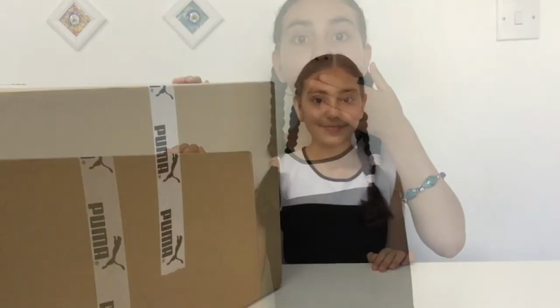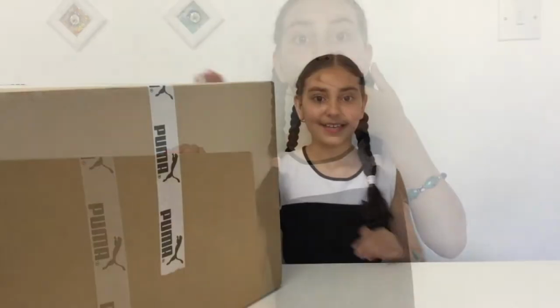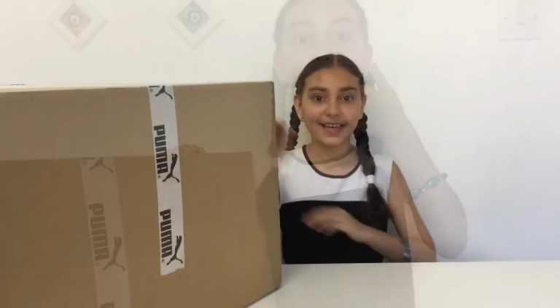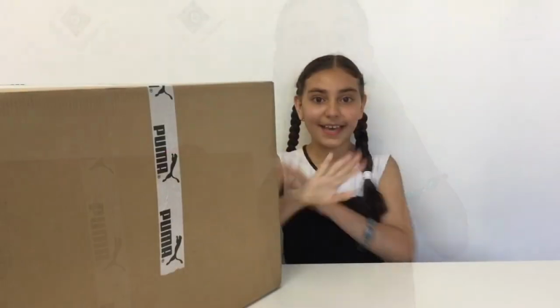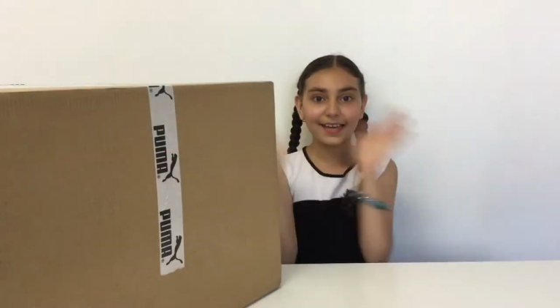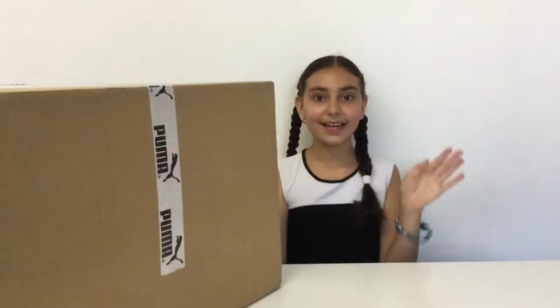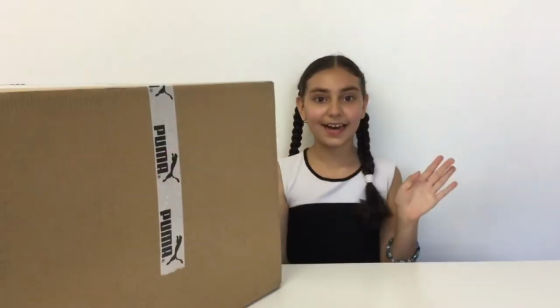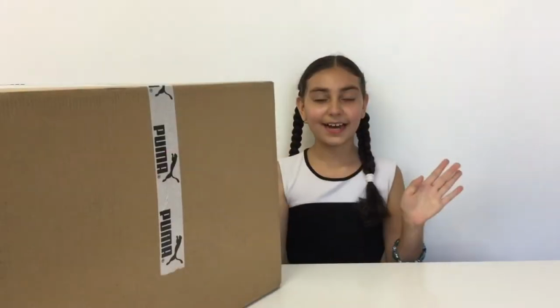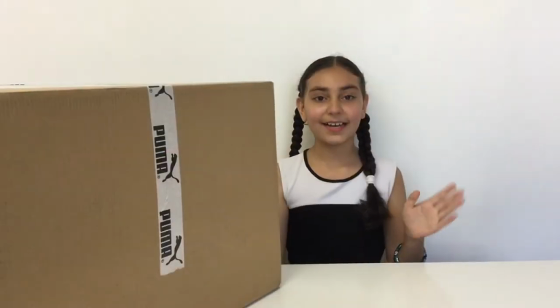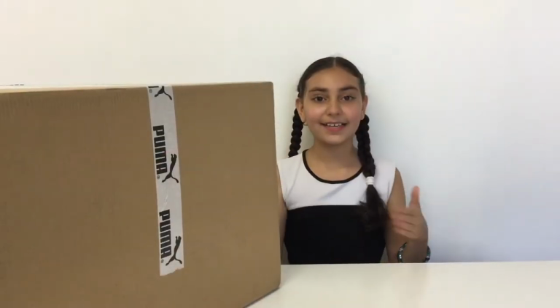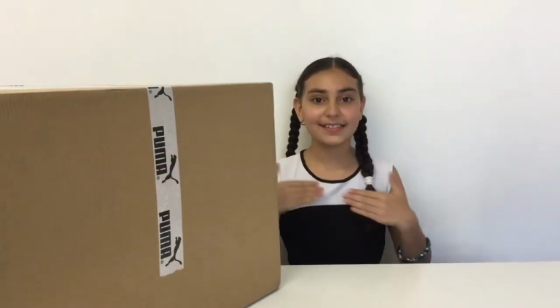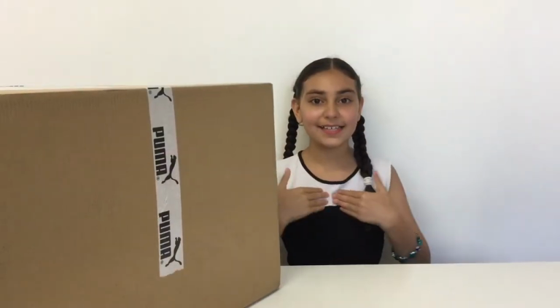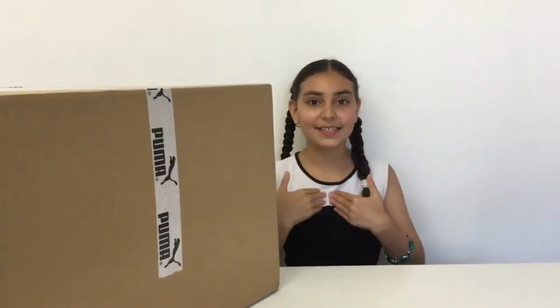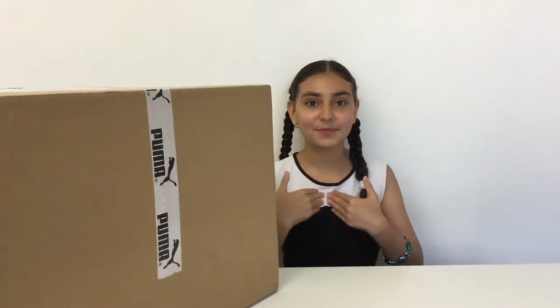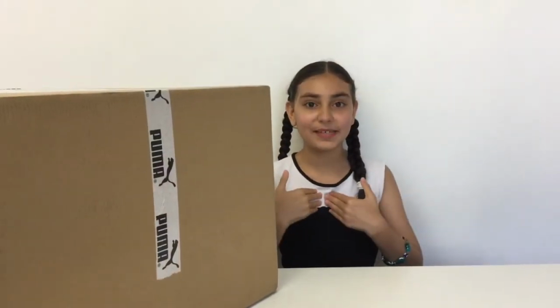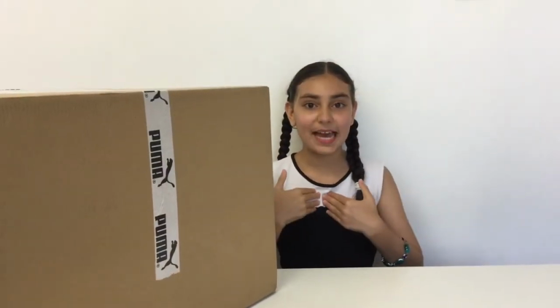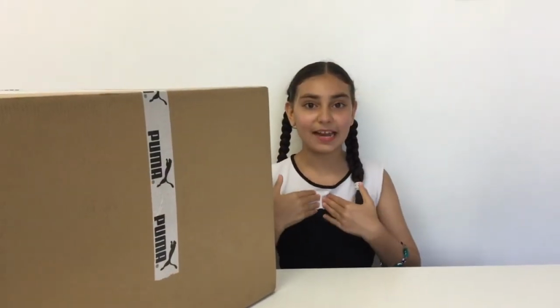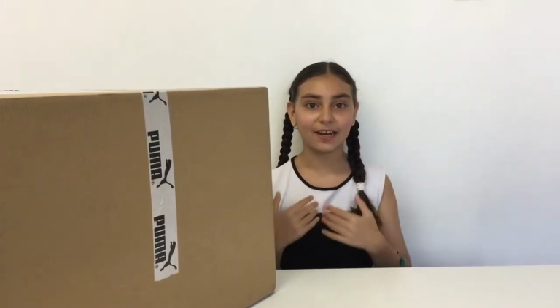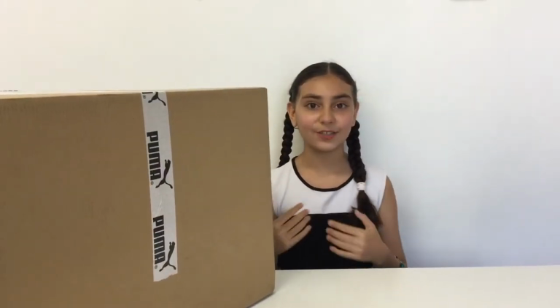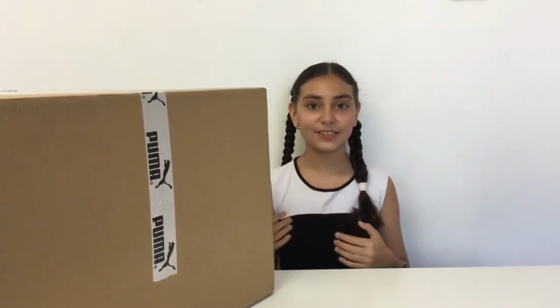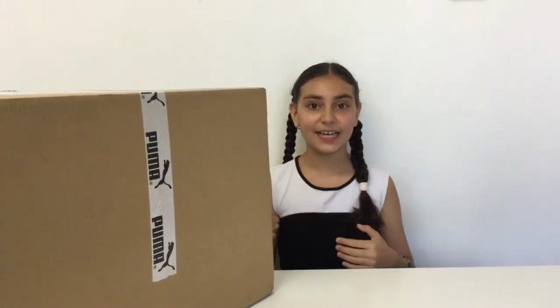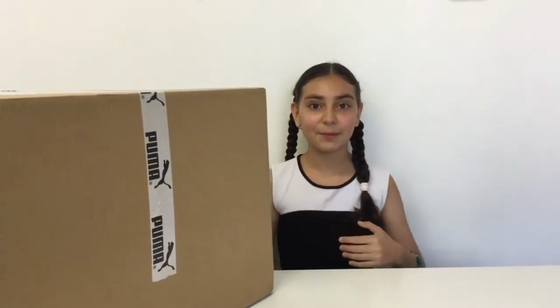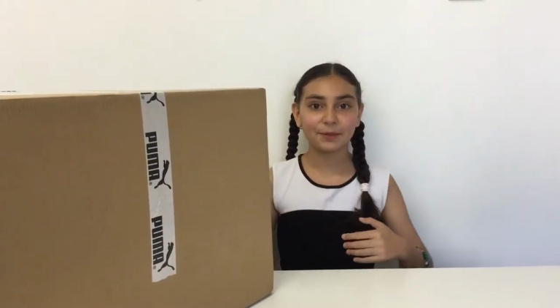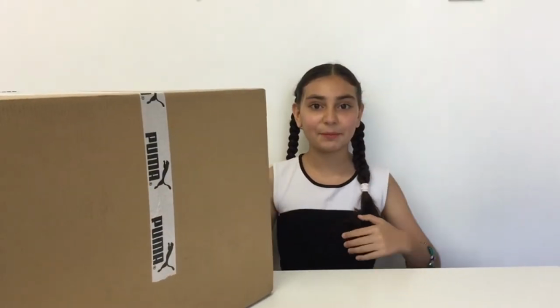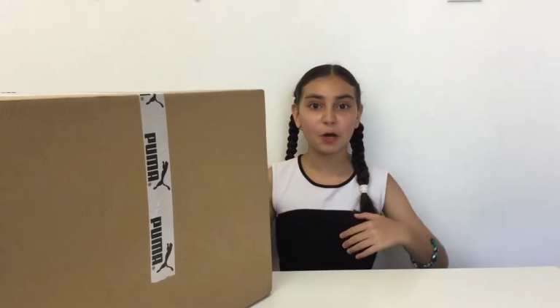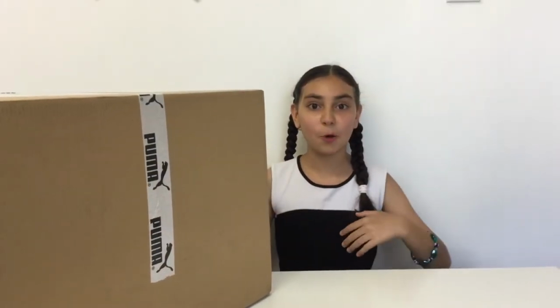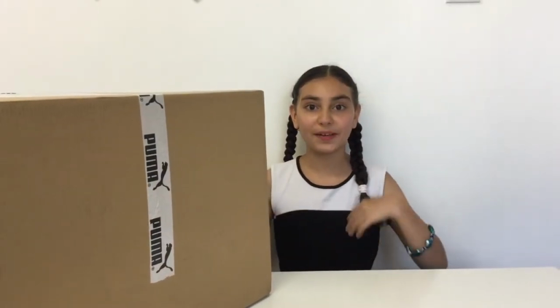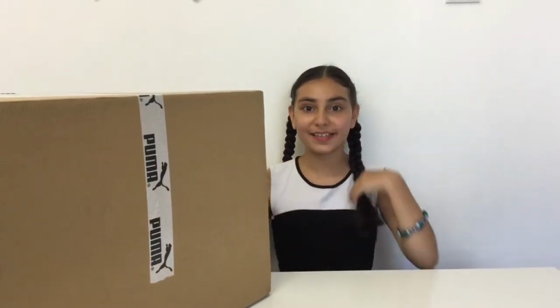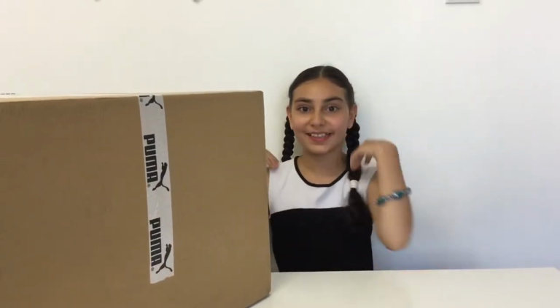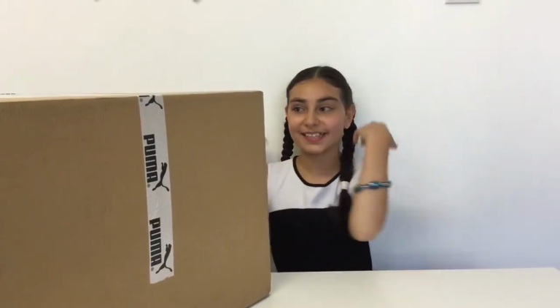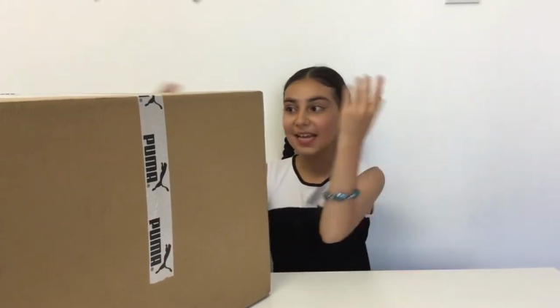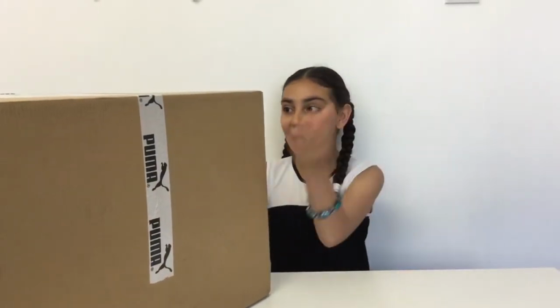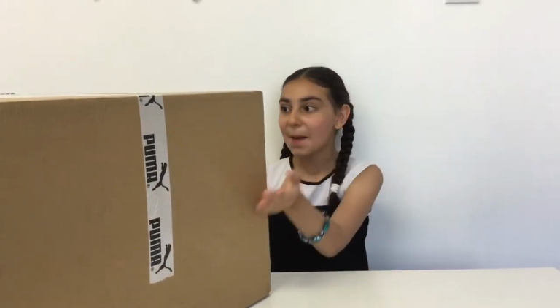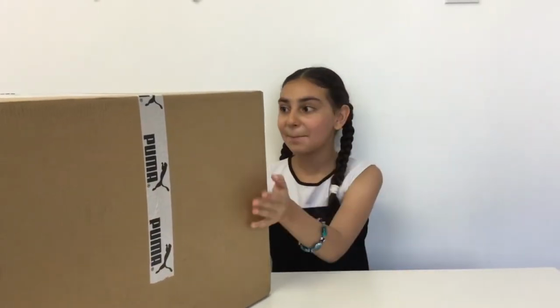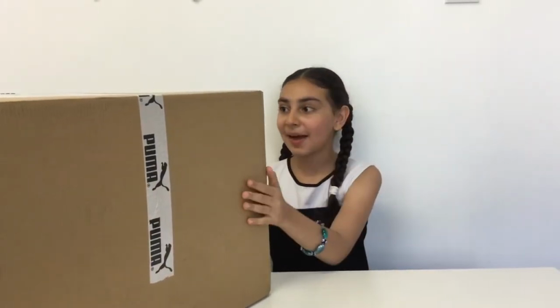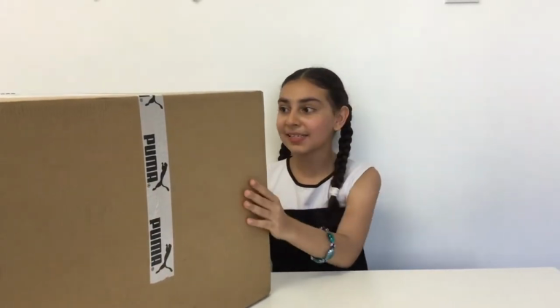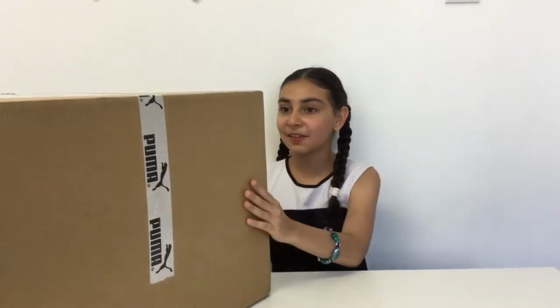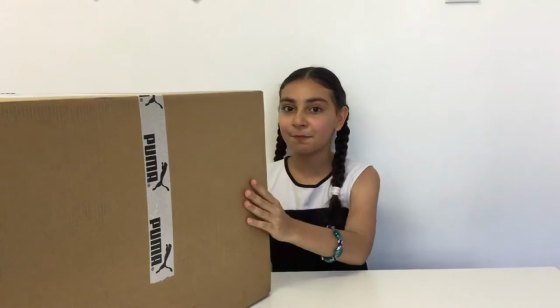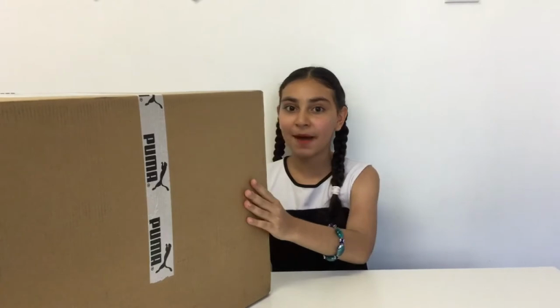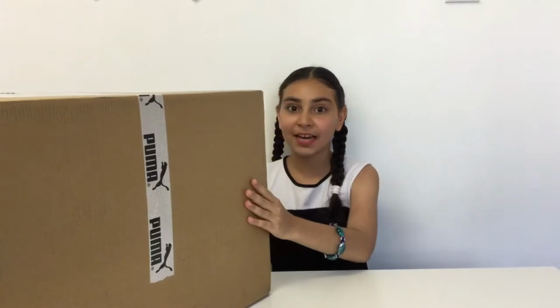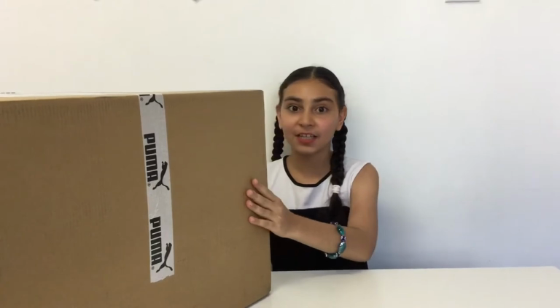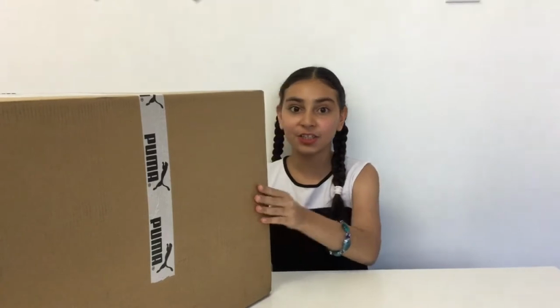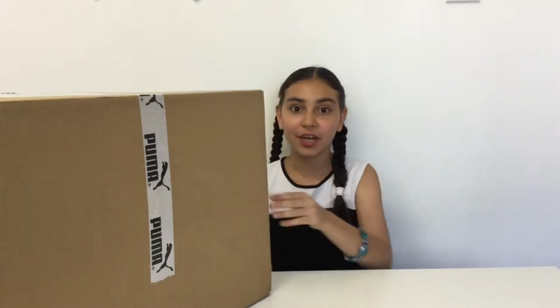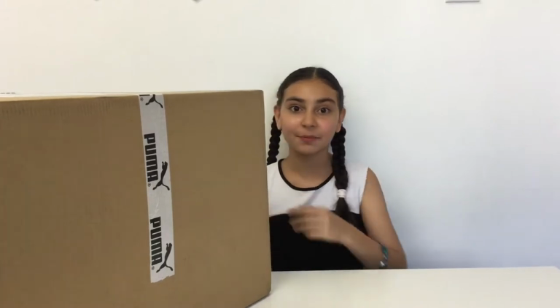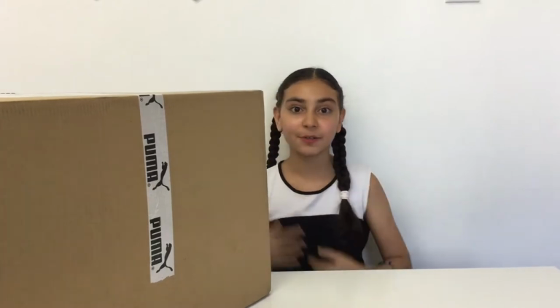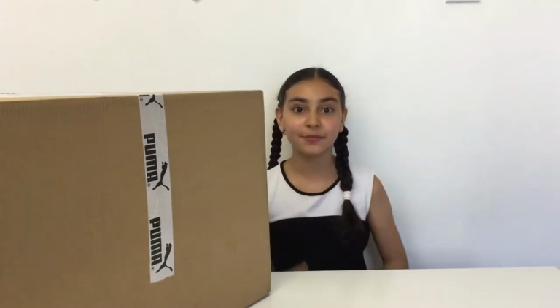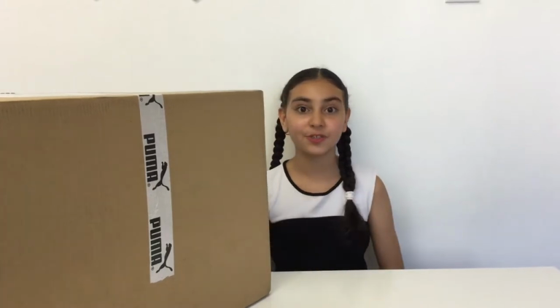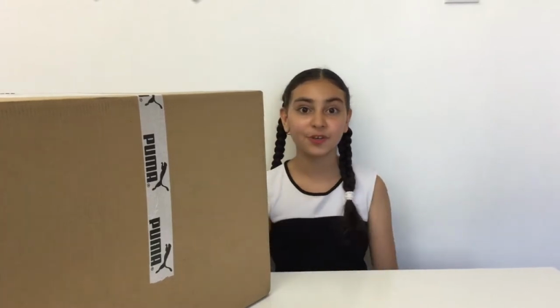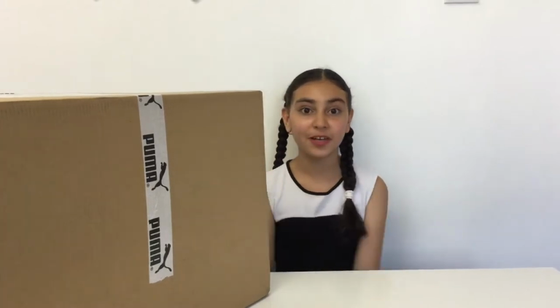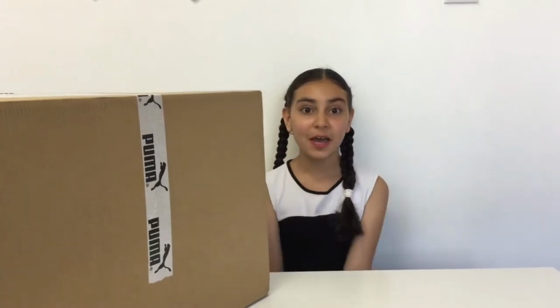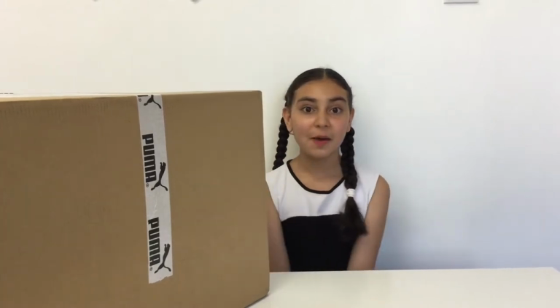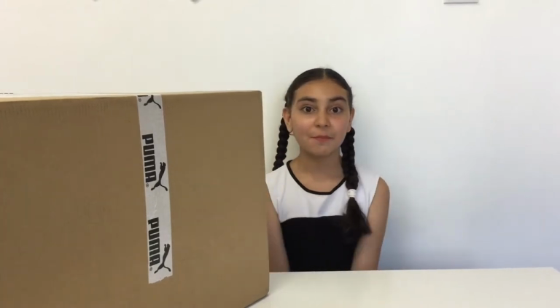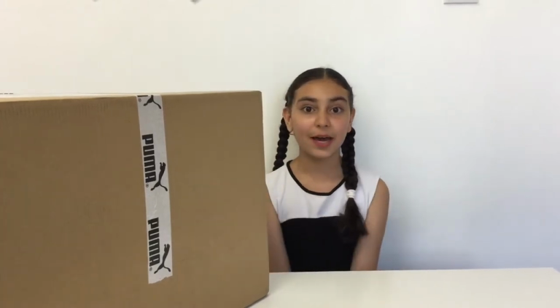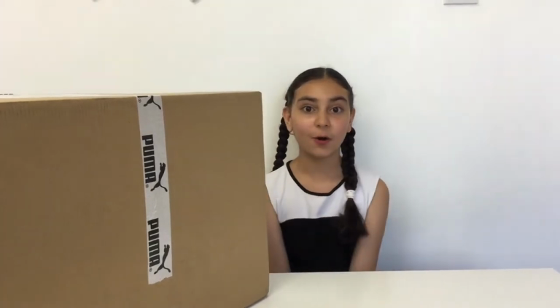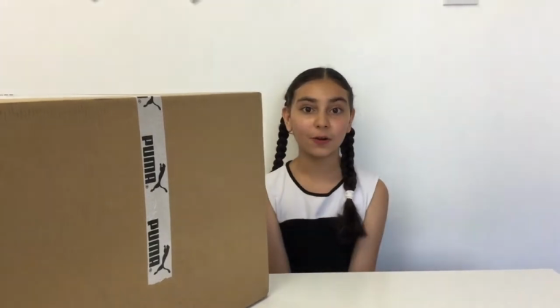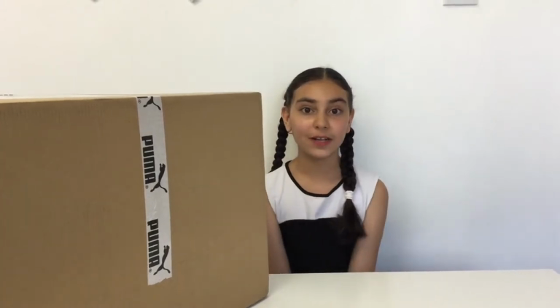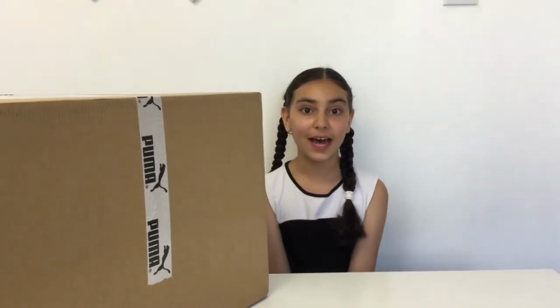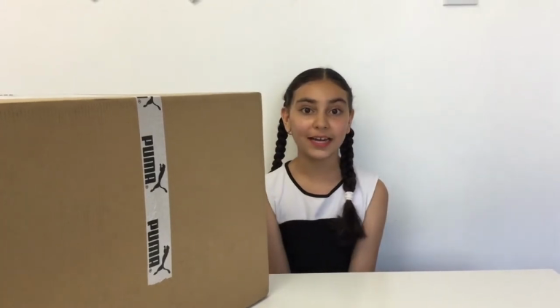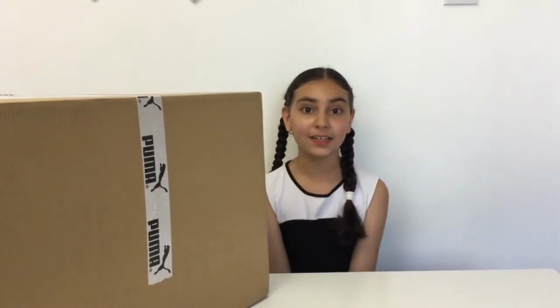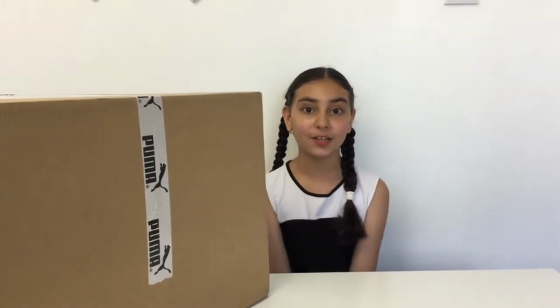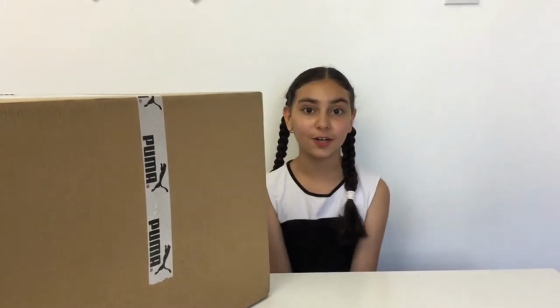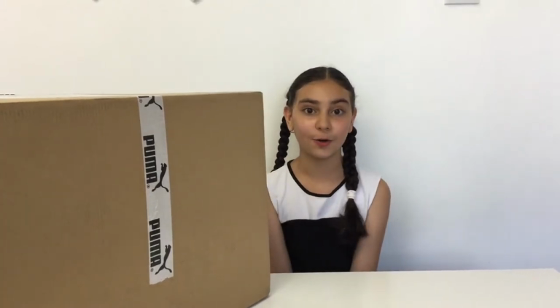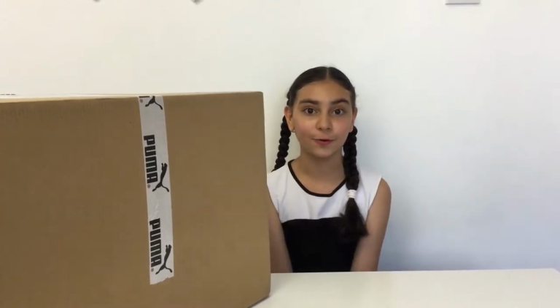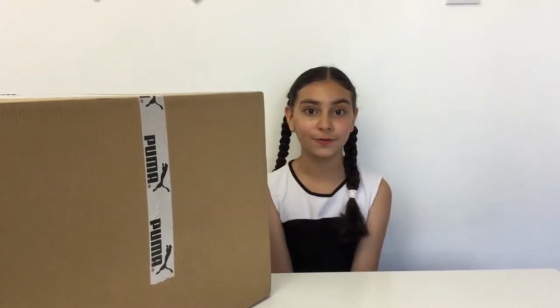Hey guys, it's me Ella. Today I'm going to be opening this massive package and I'm going to show you my online clothes.